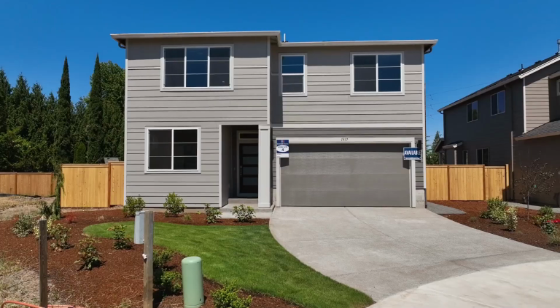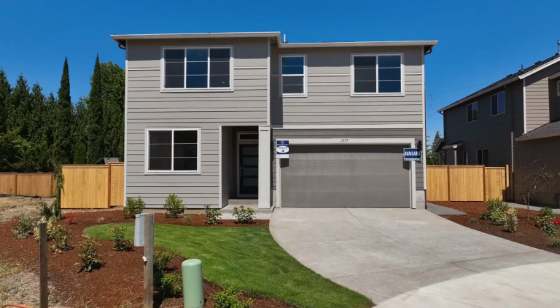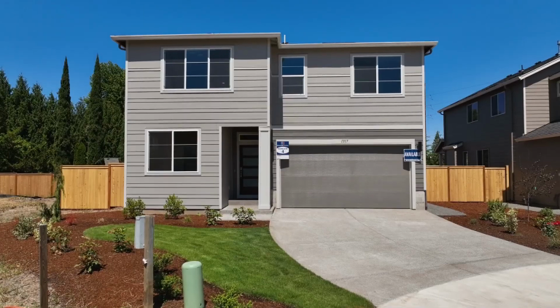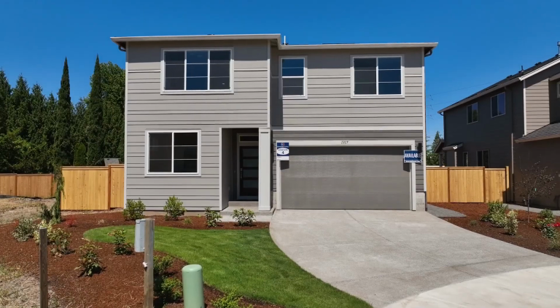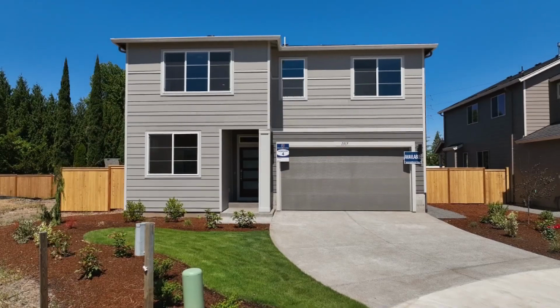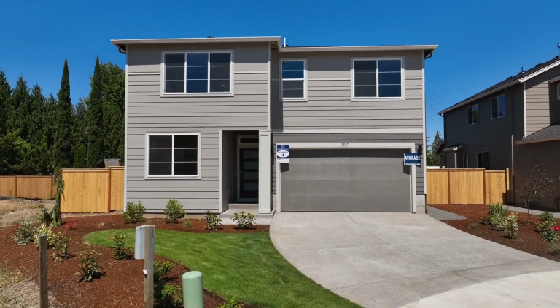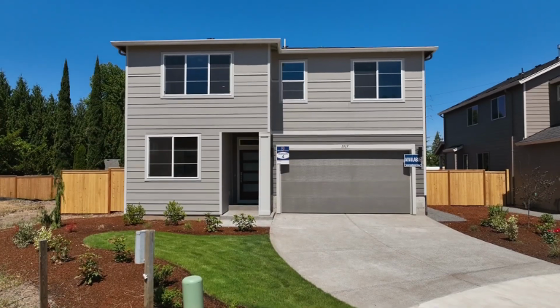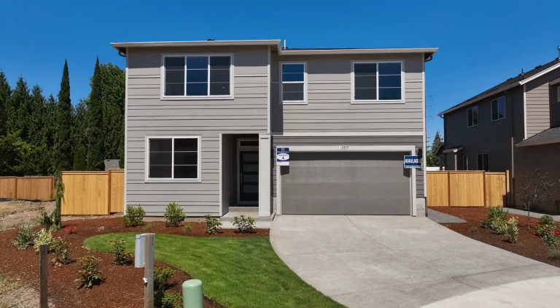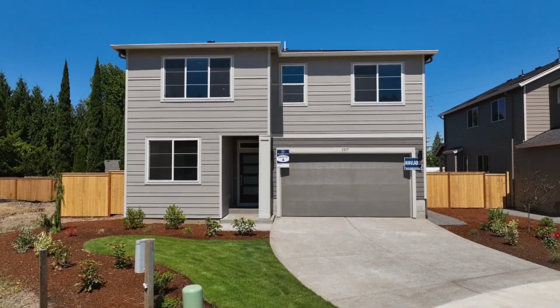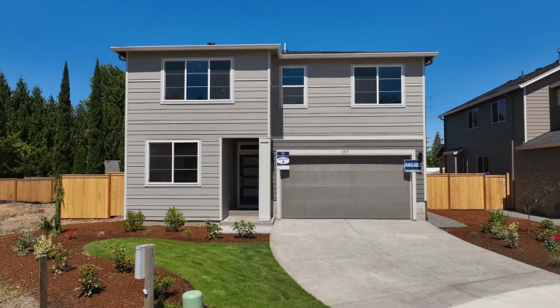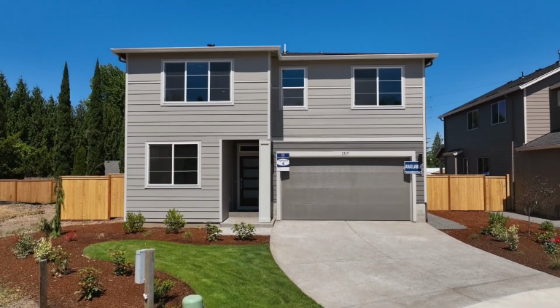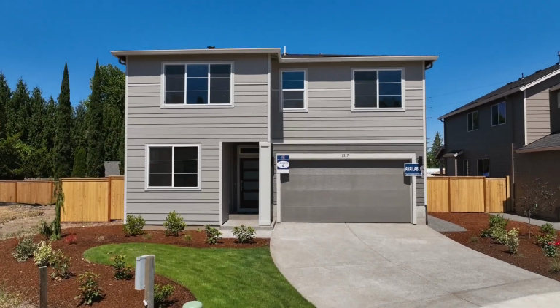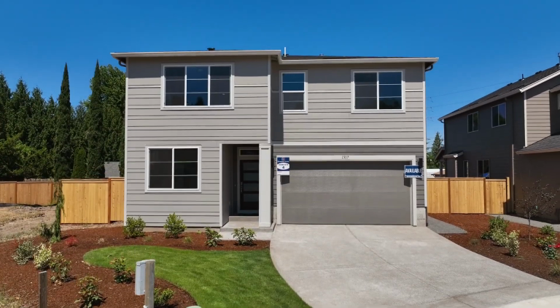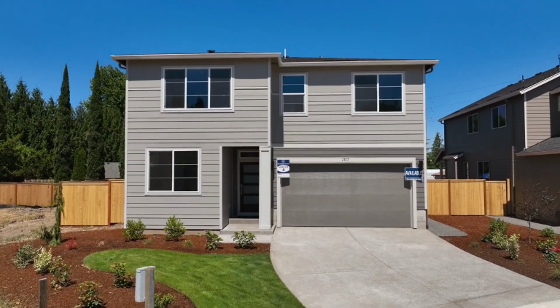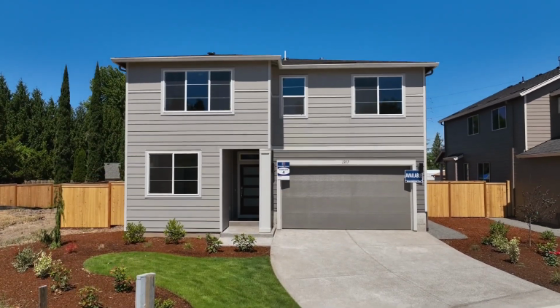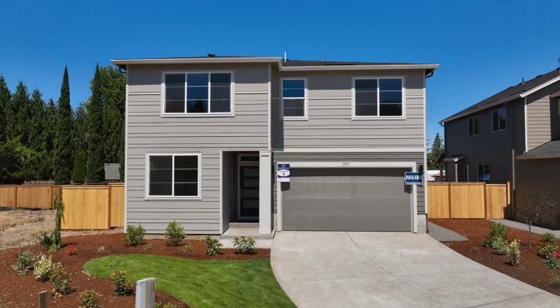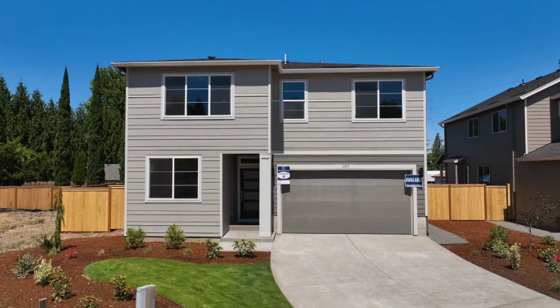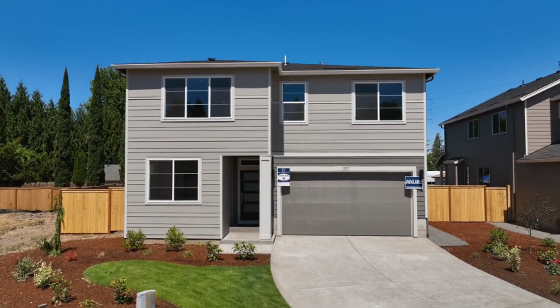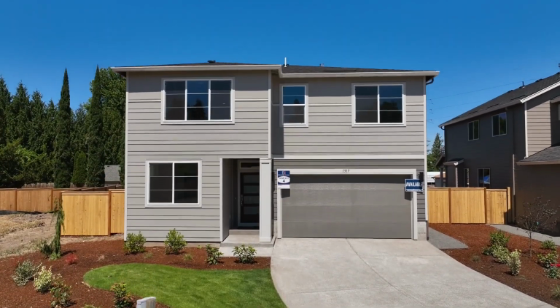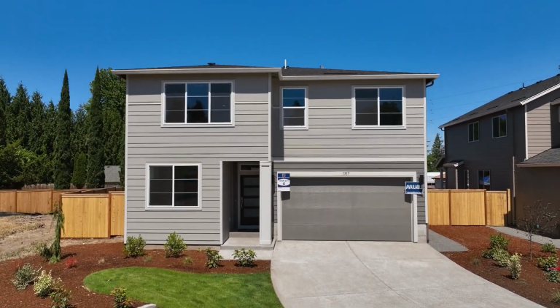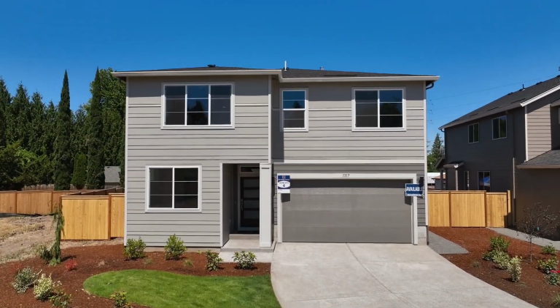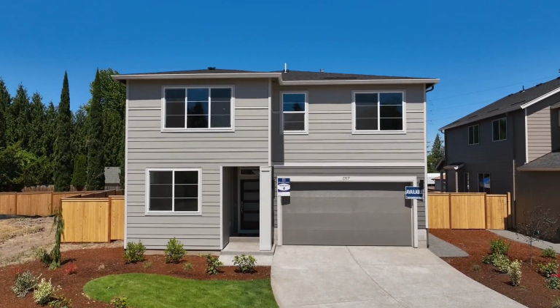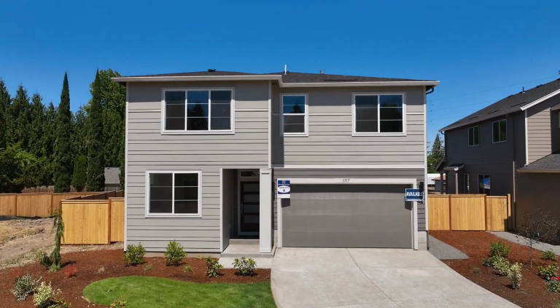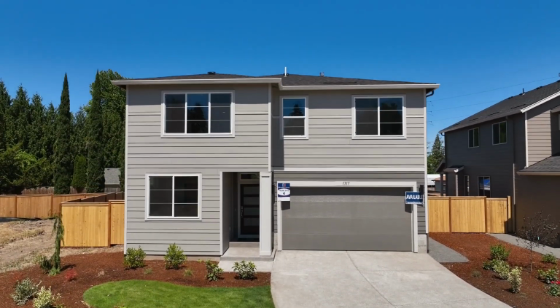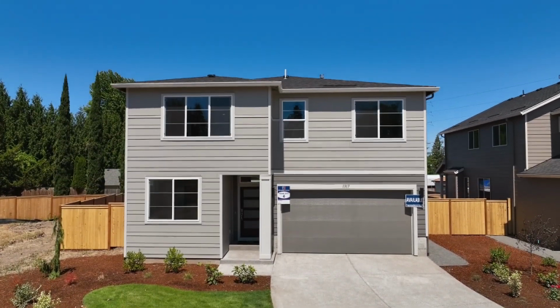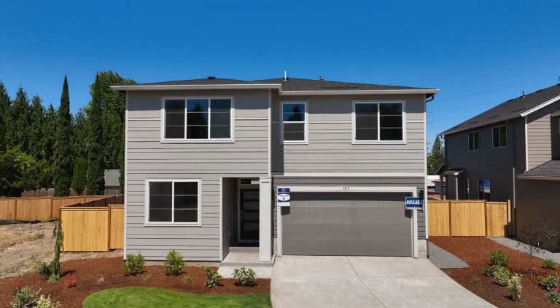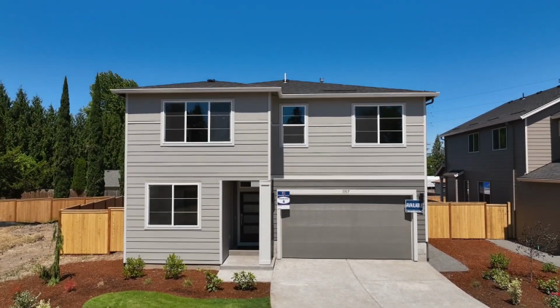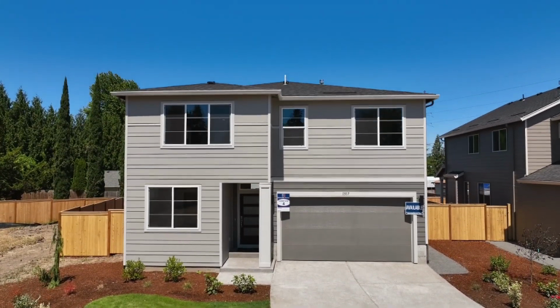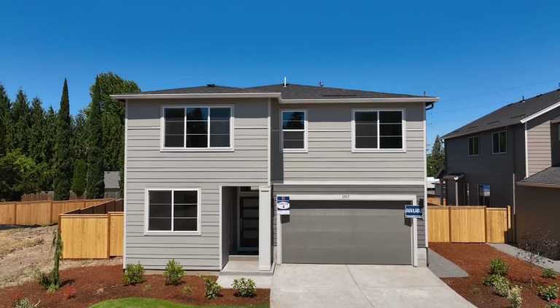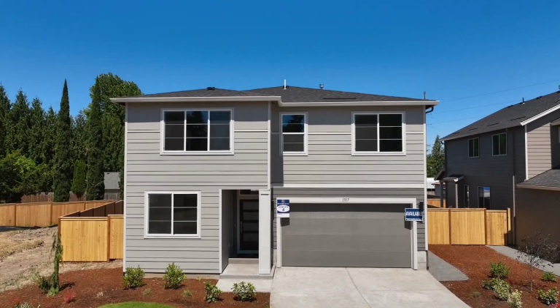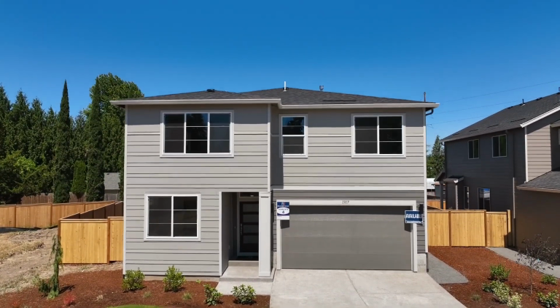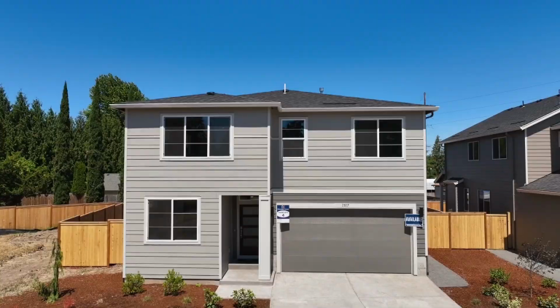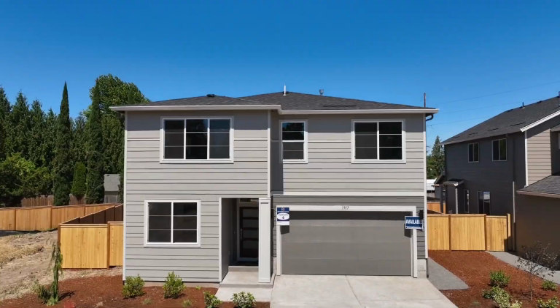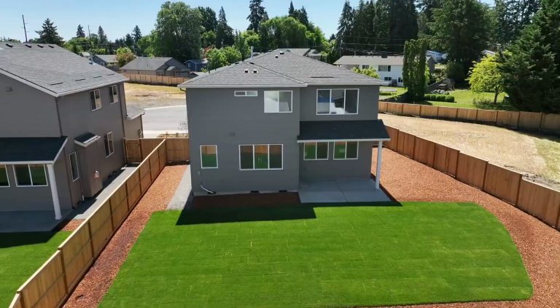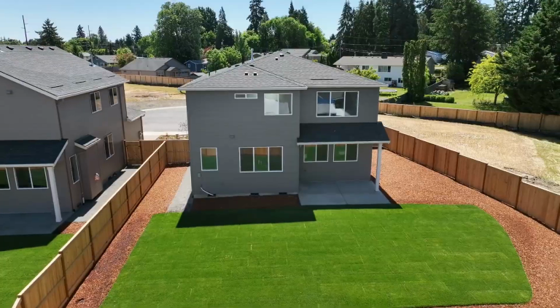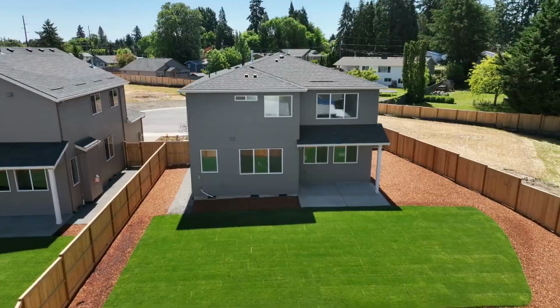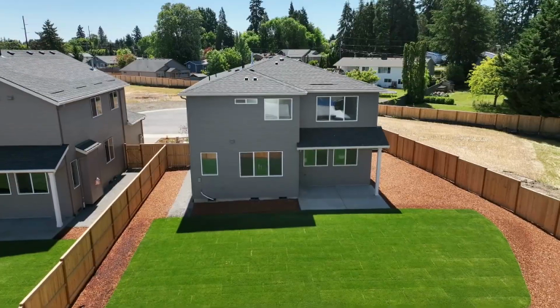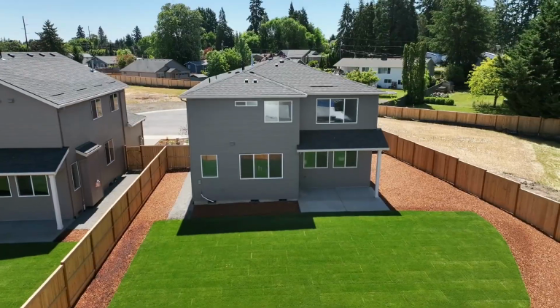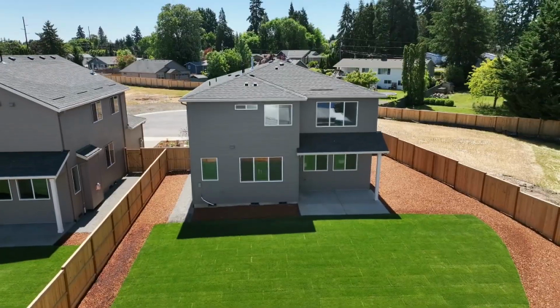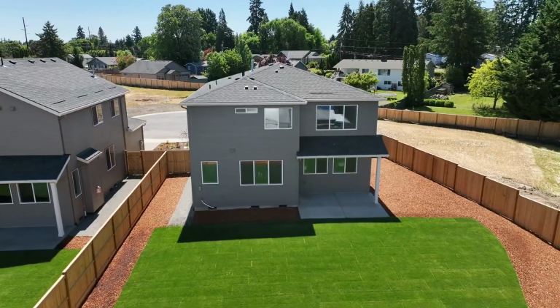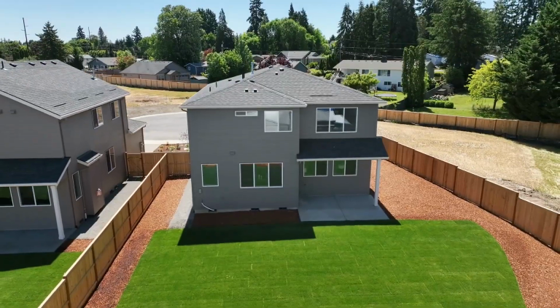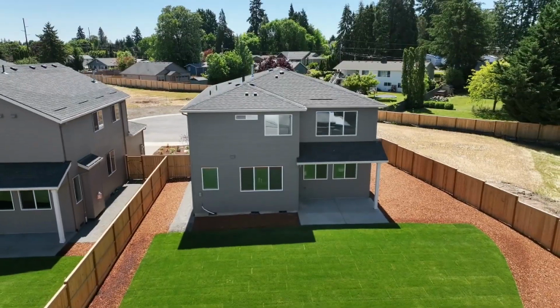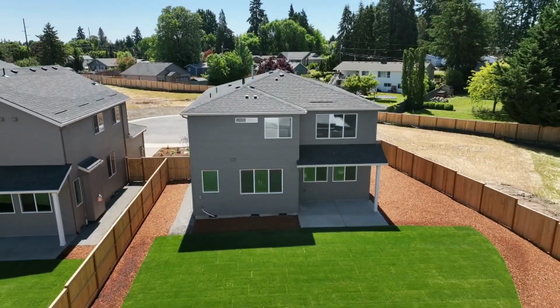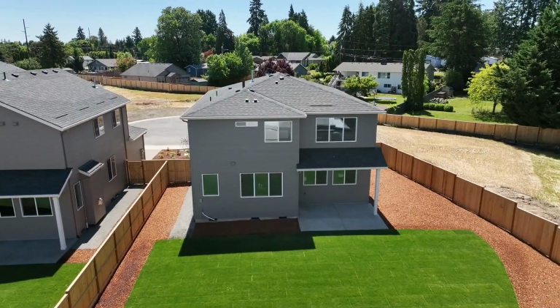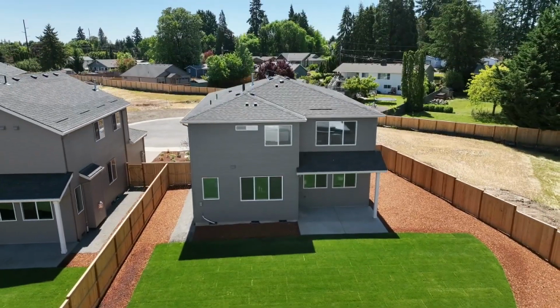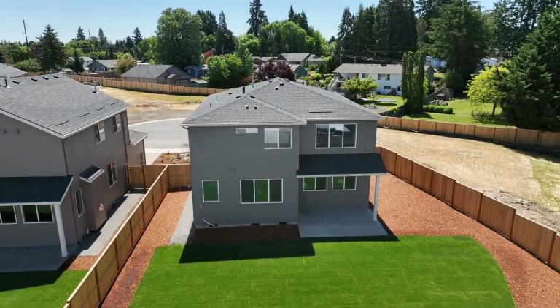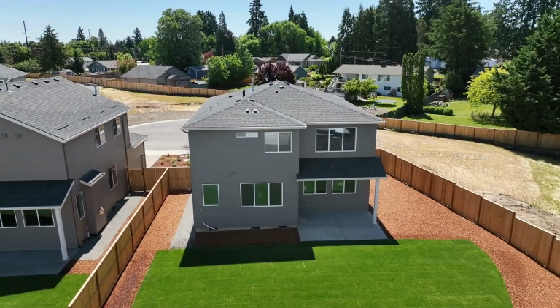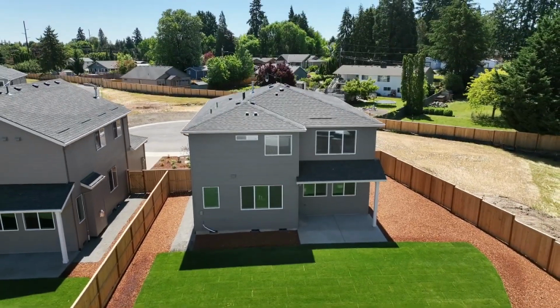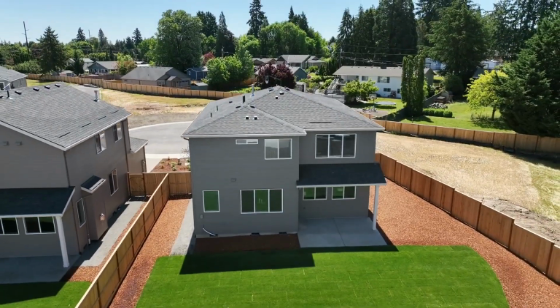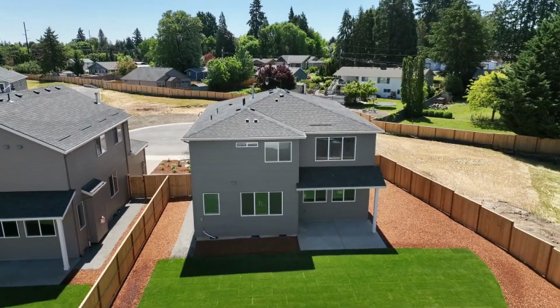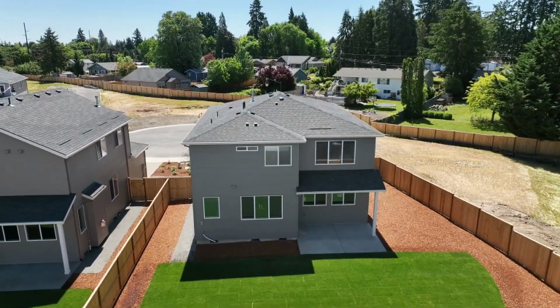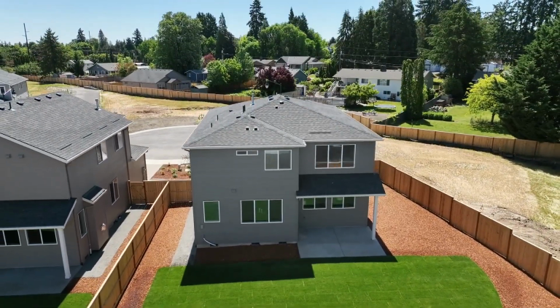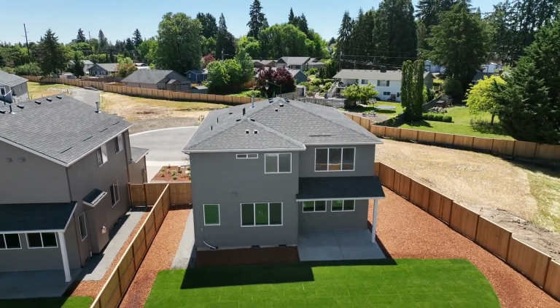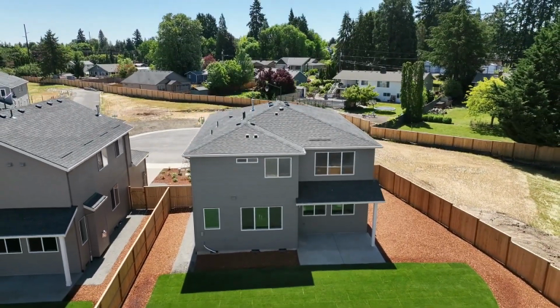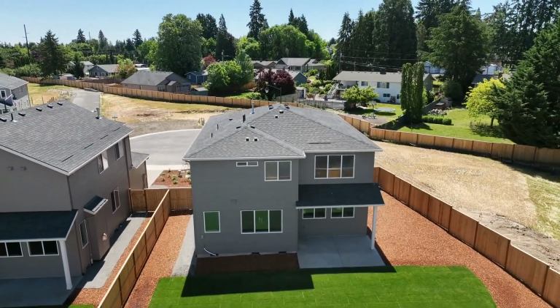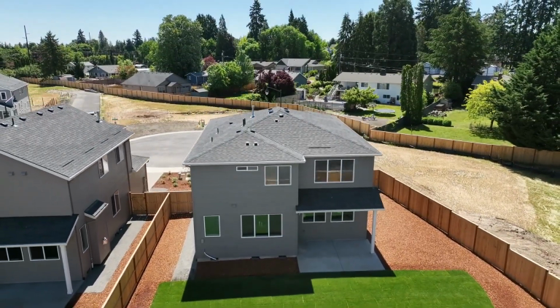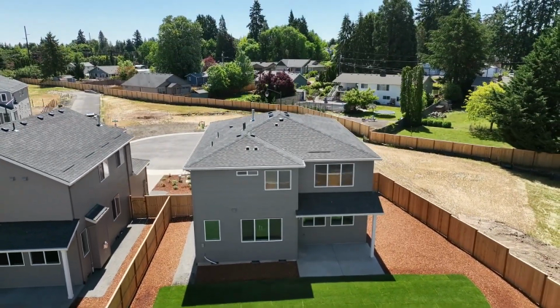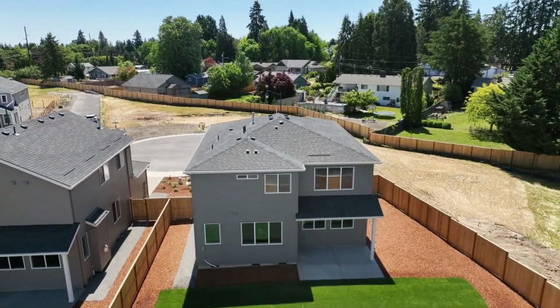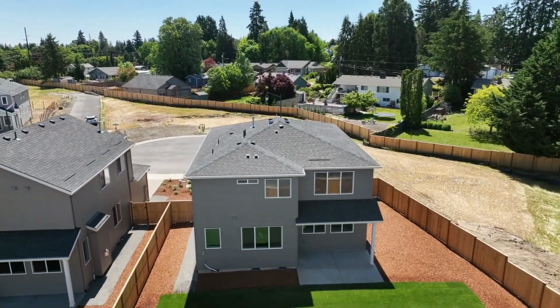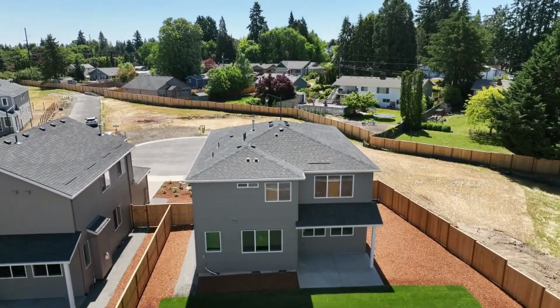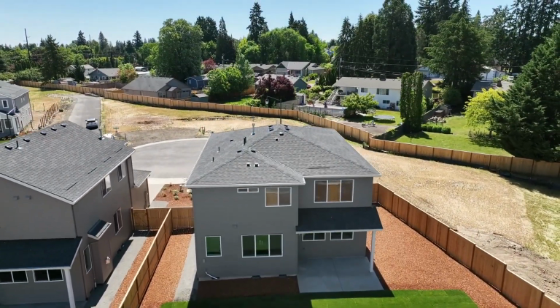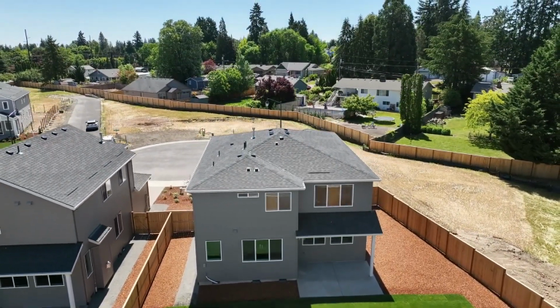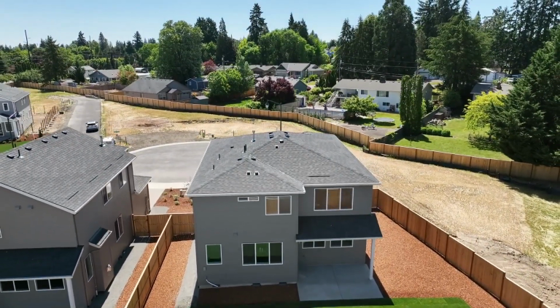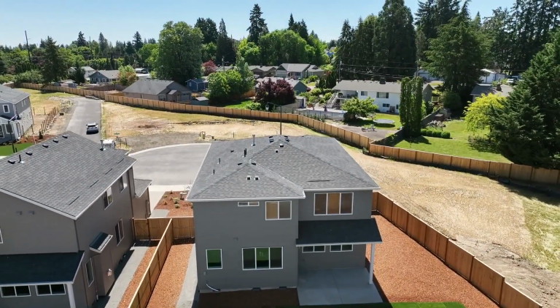This convenient location is only a 20 minute commute to Intel, and it's close to Talisman Park and Thatcher Dog Park.